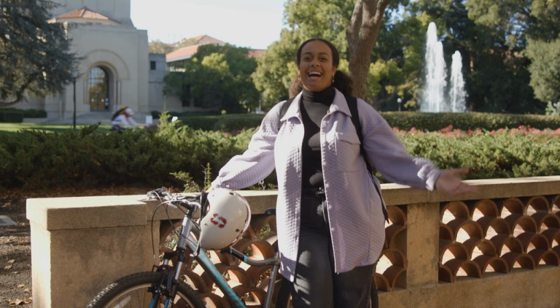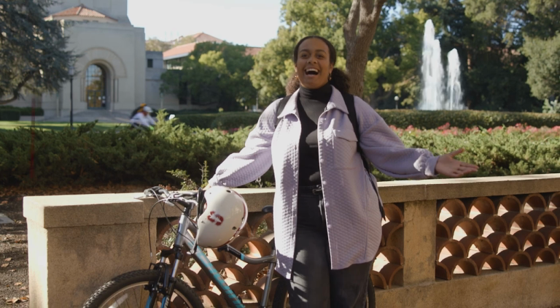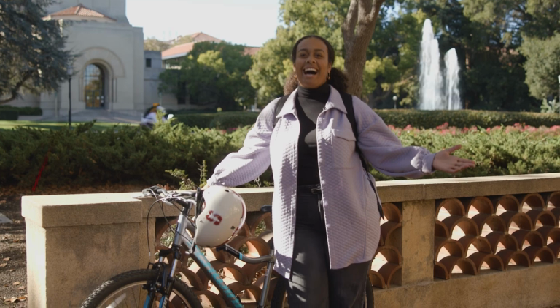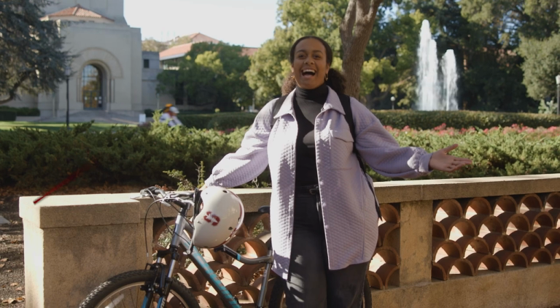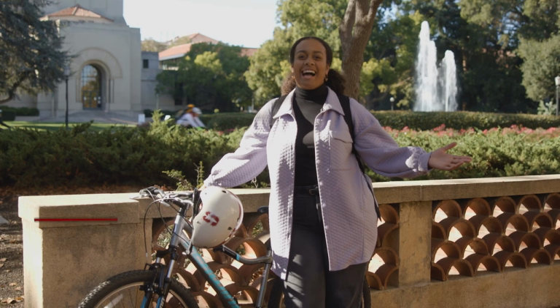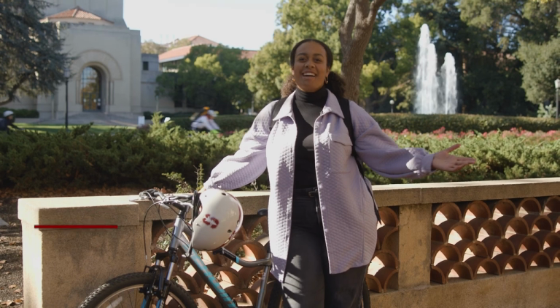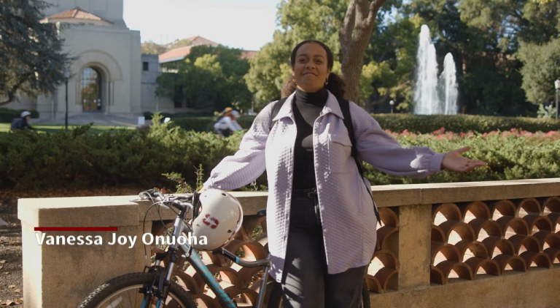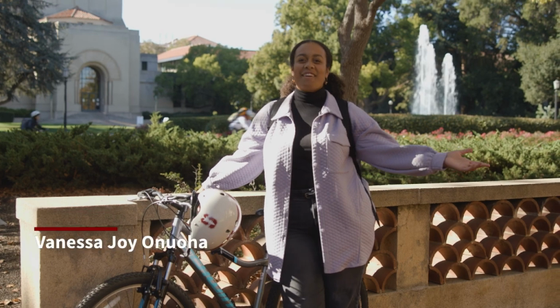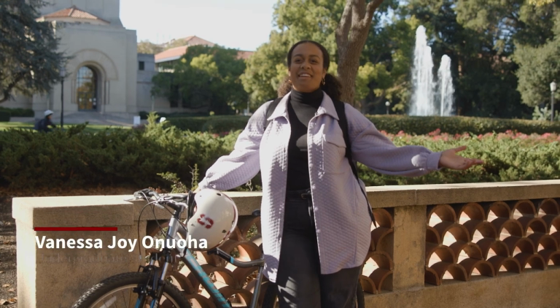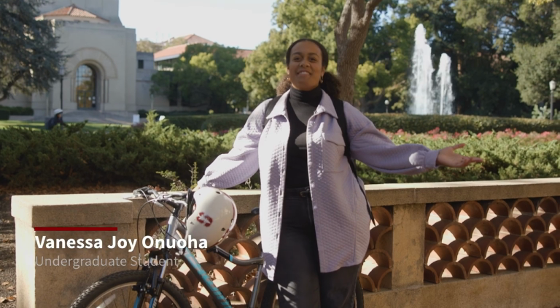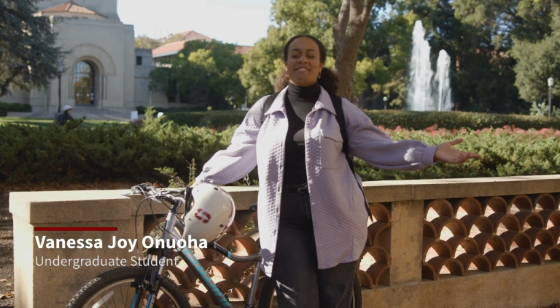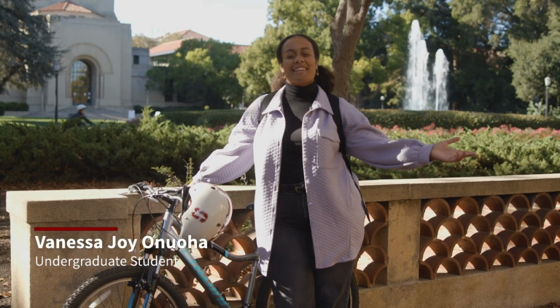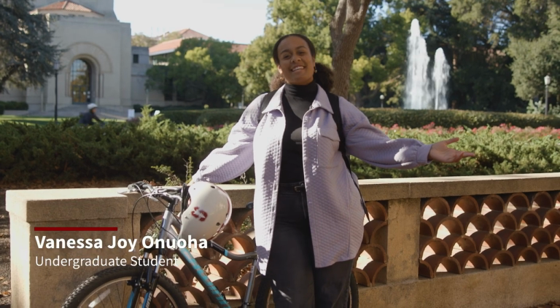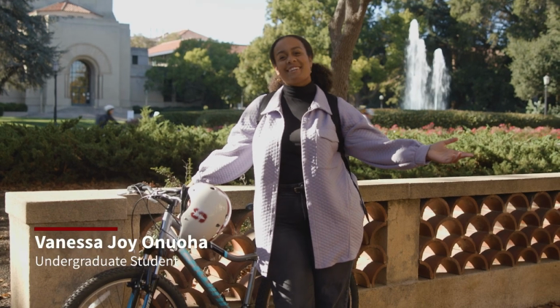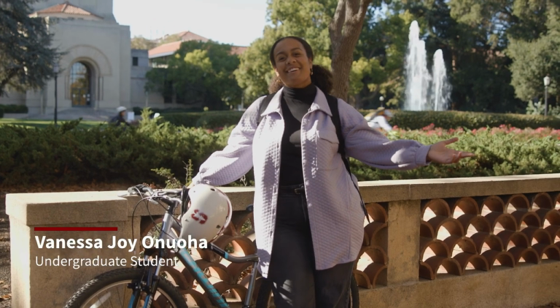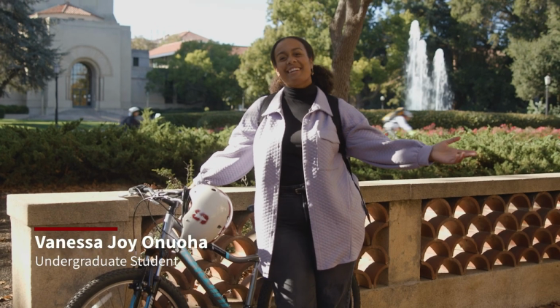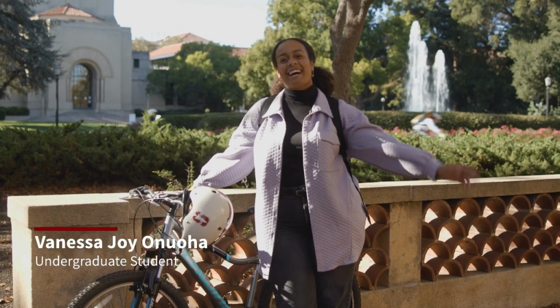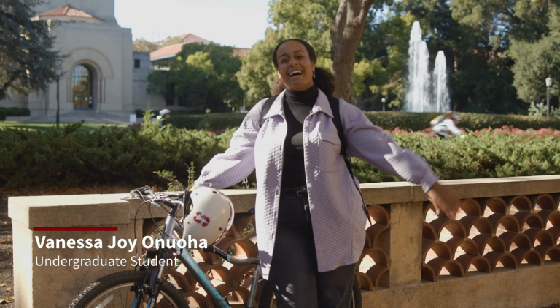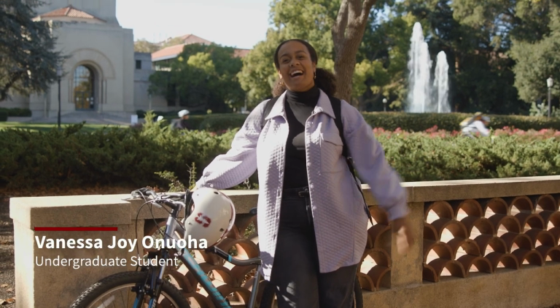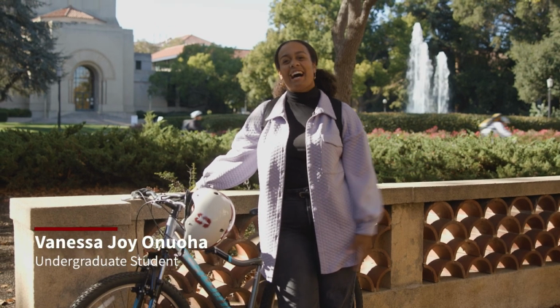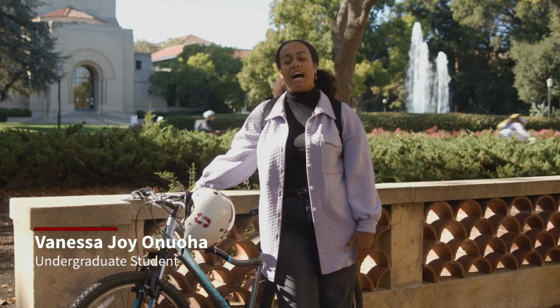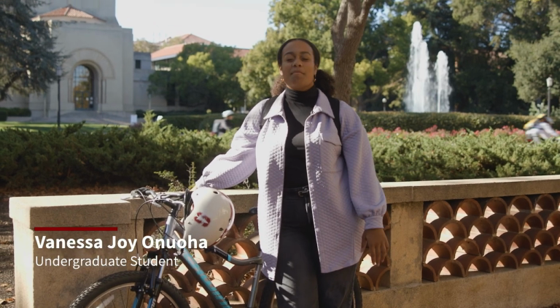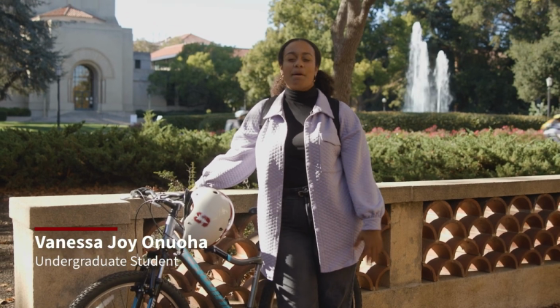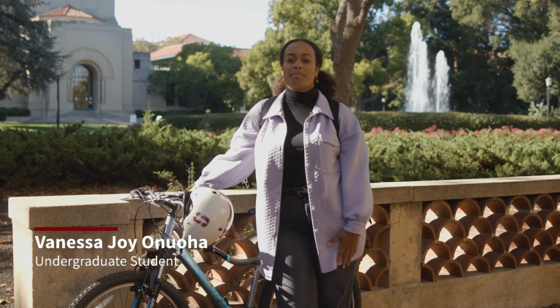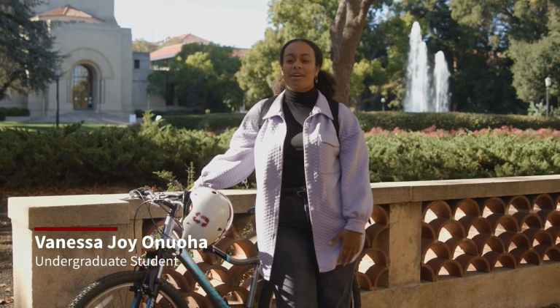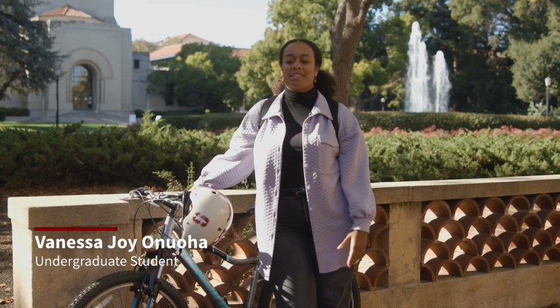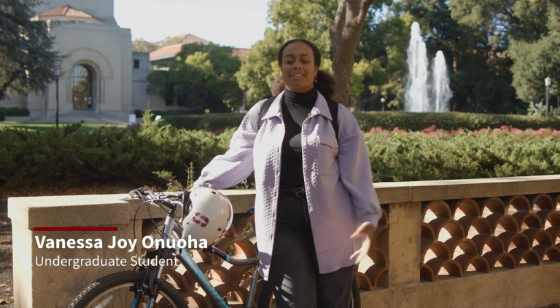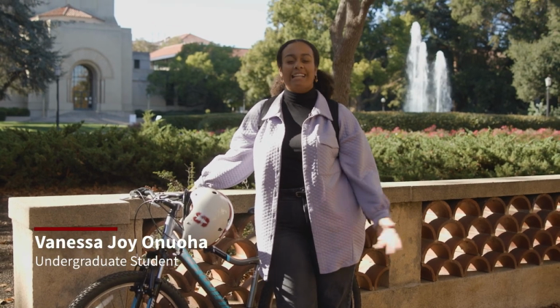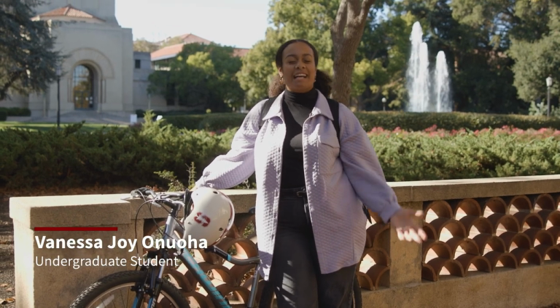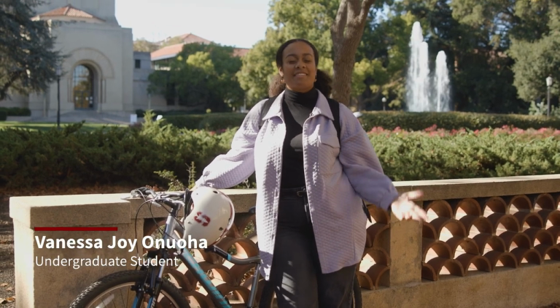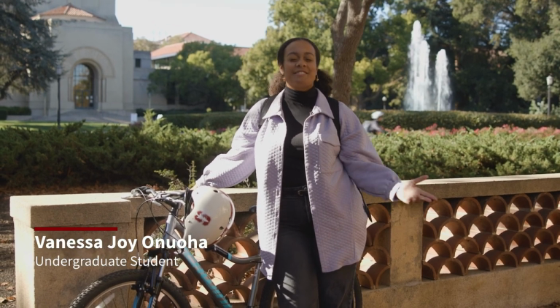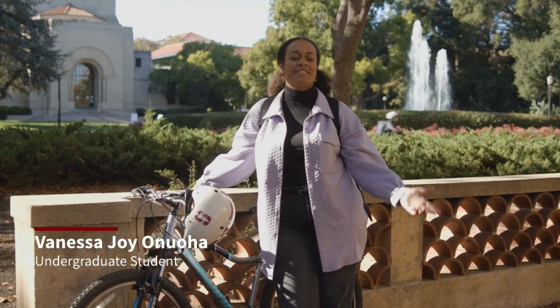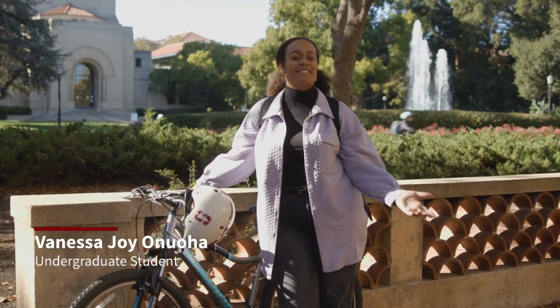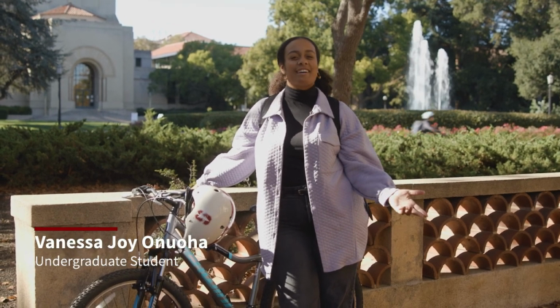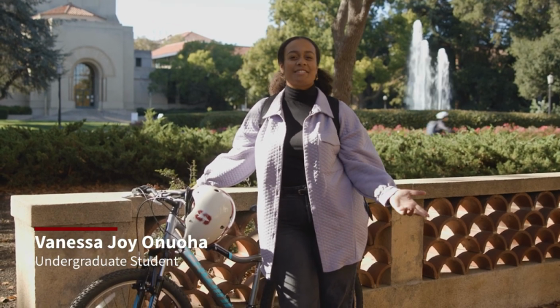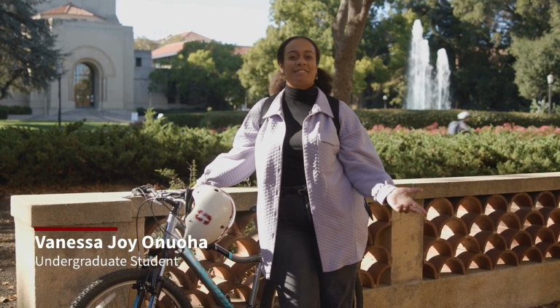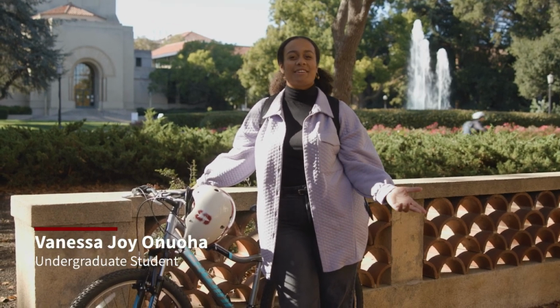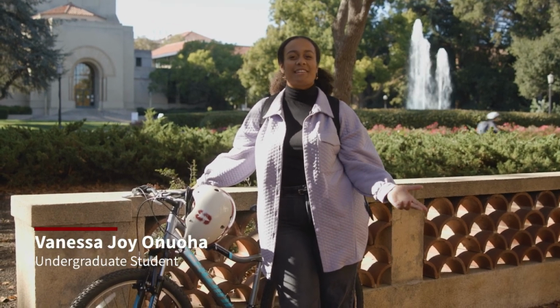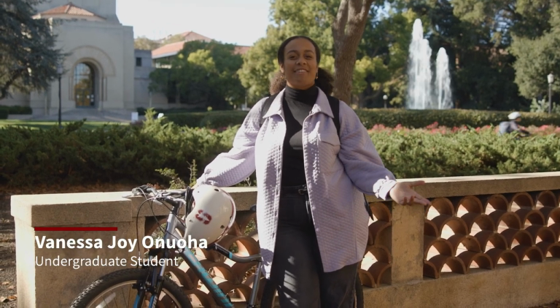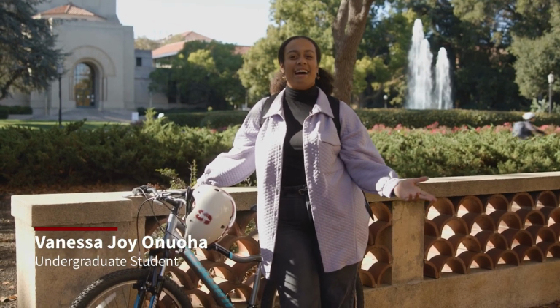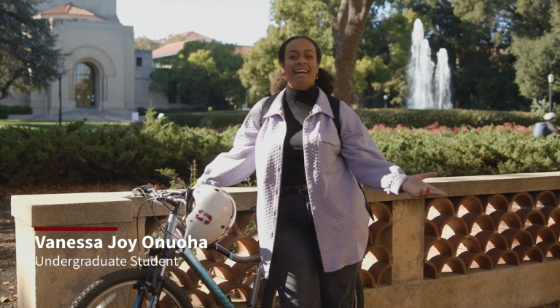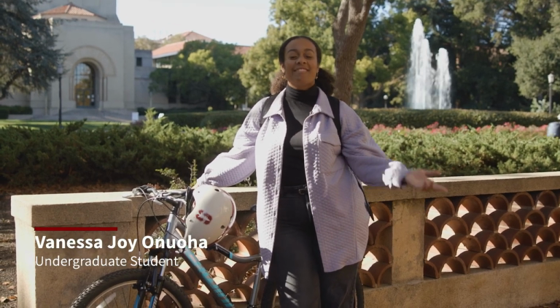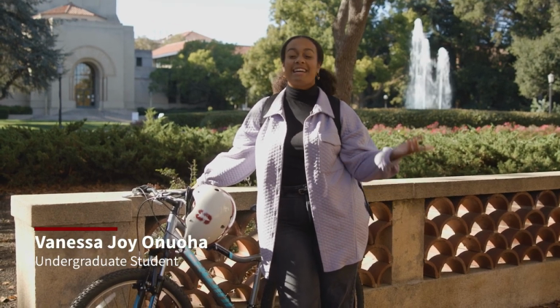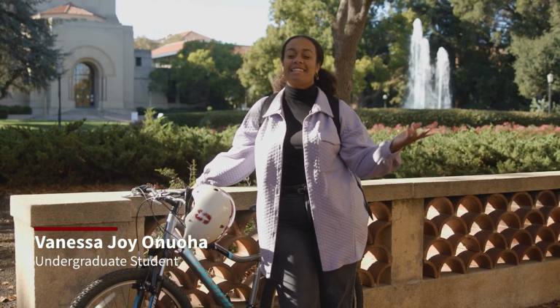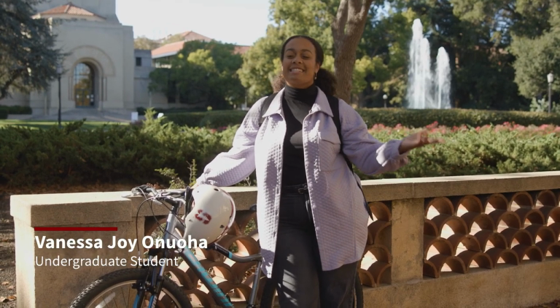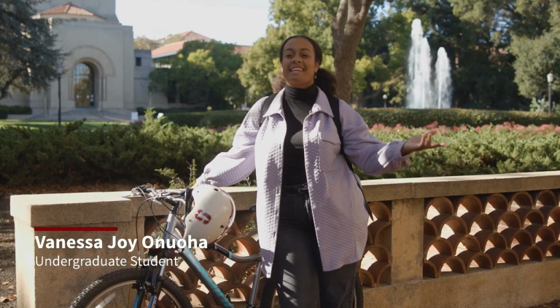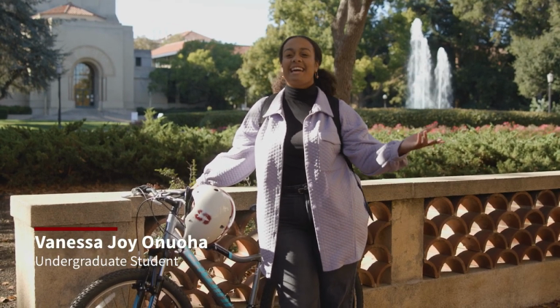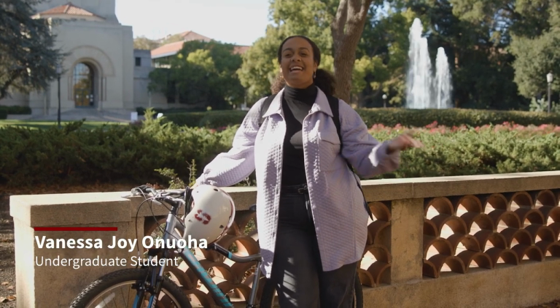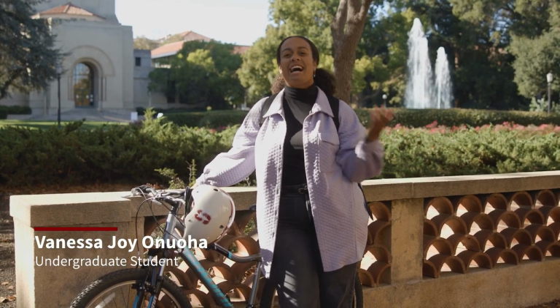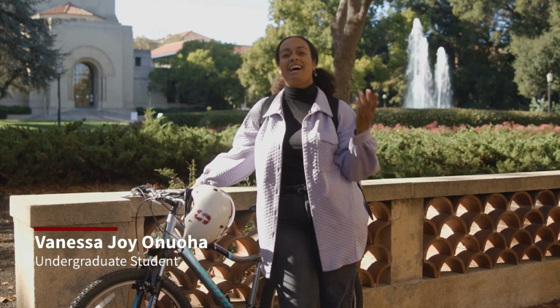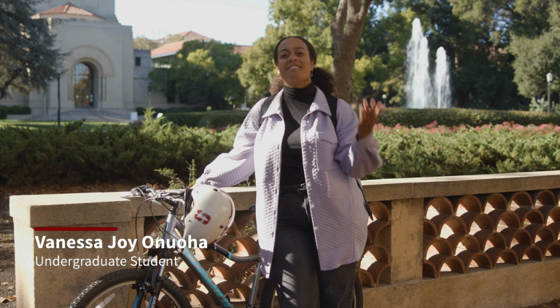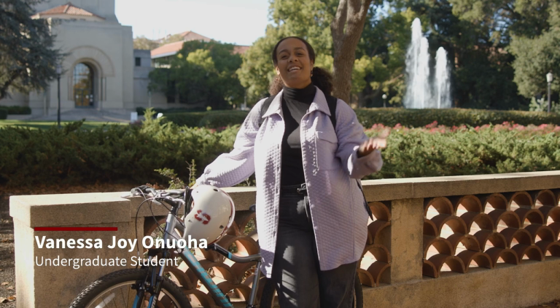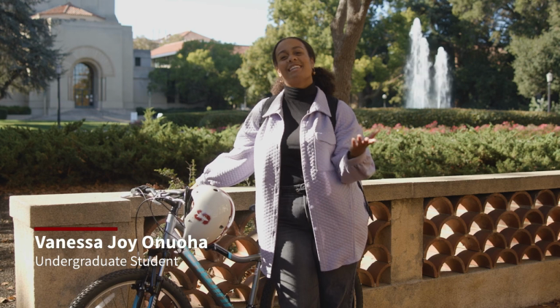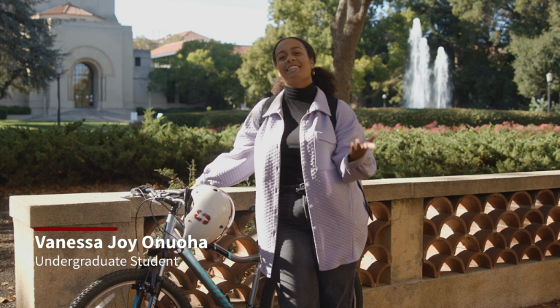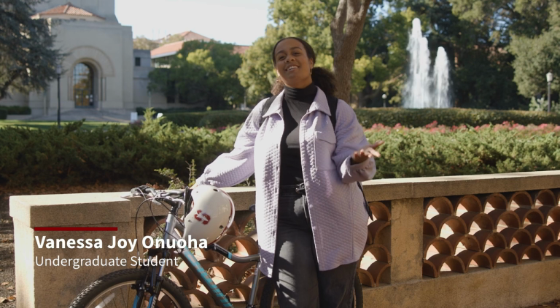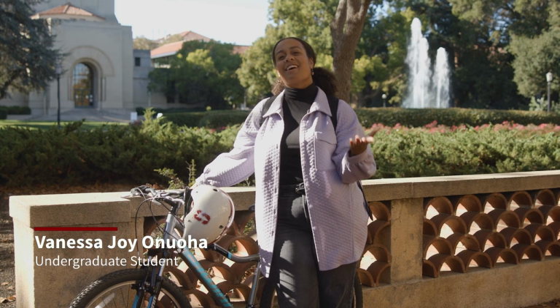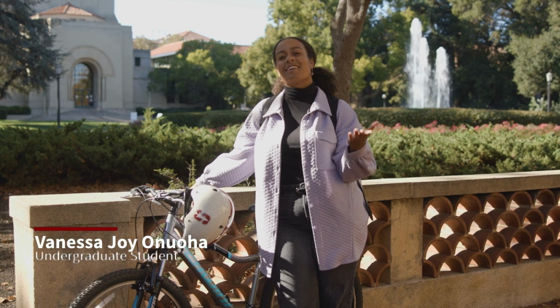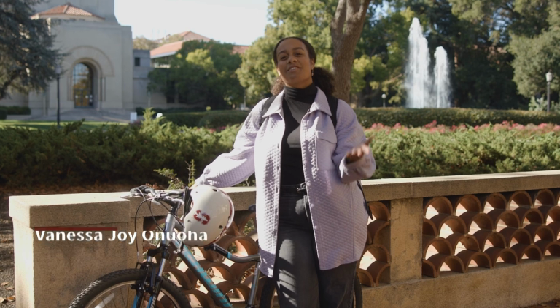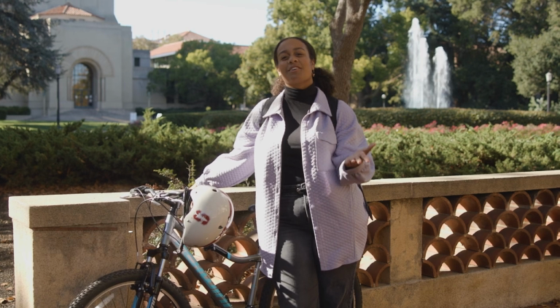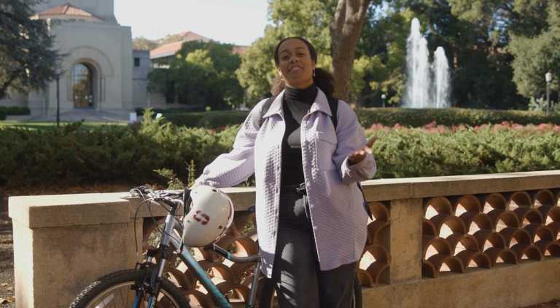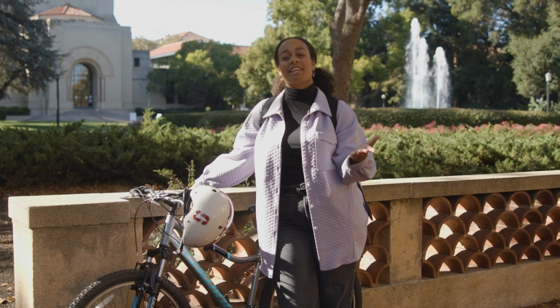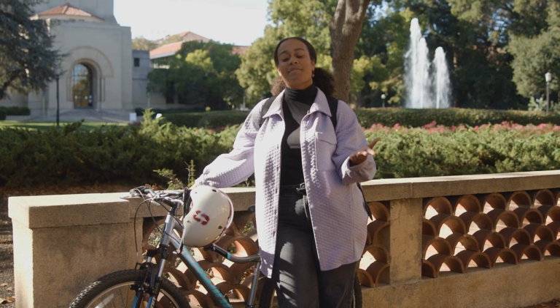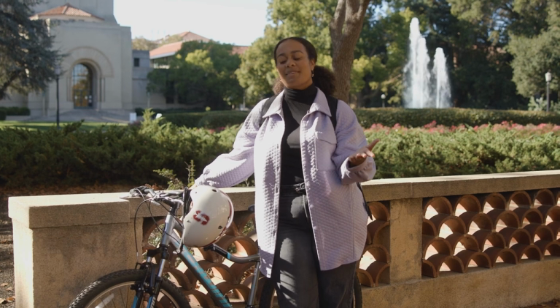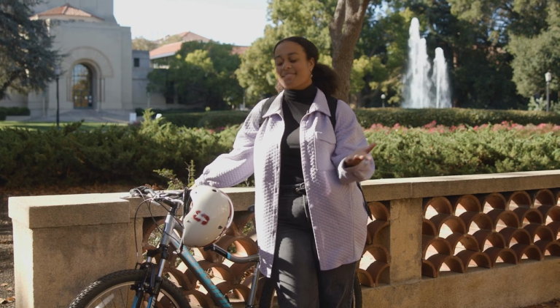Hi, my name is Vanessa Onaha. I'm a member of the class of 2025 and today I'm taking you on a tour of campus.